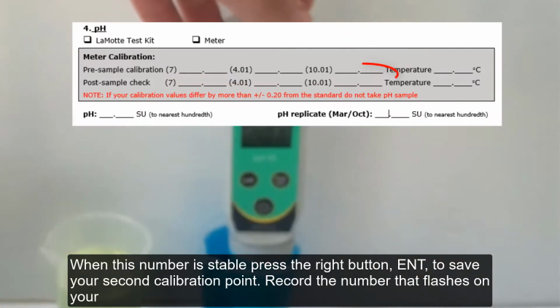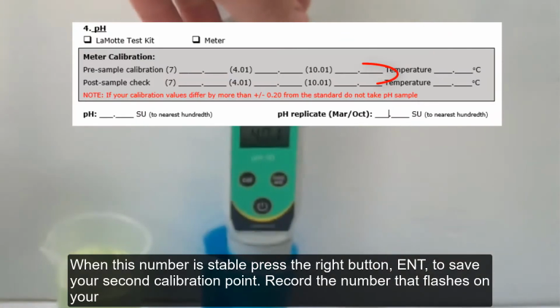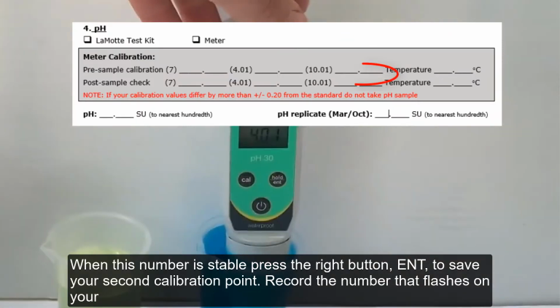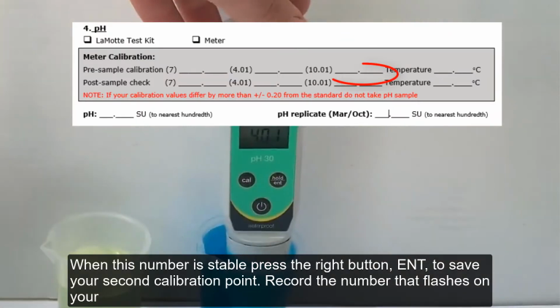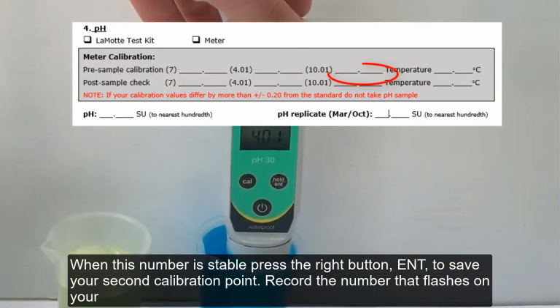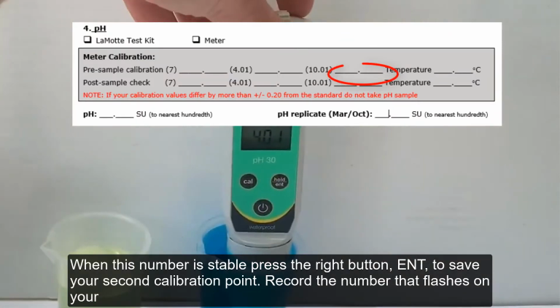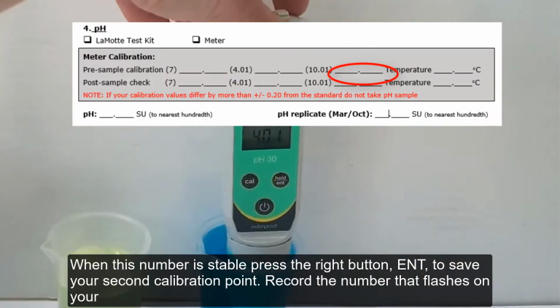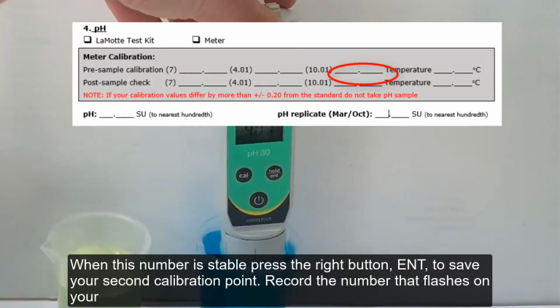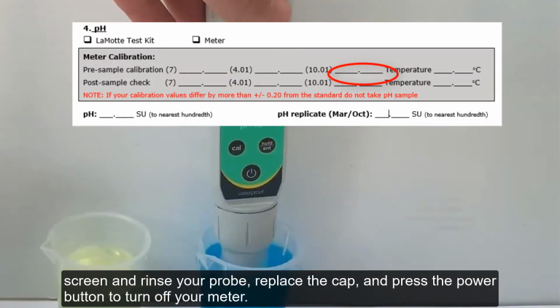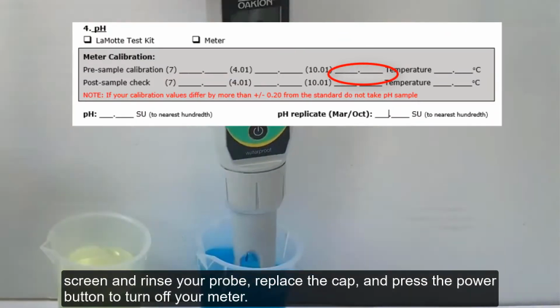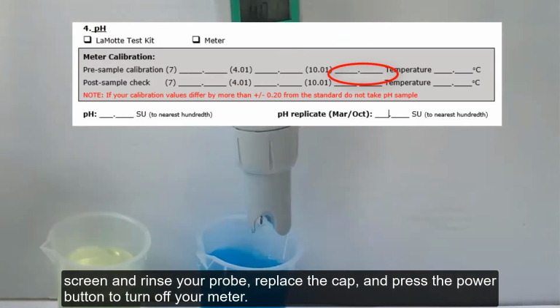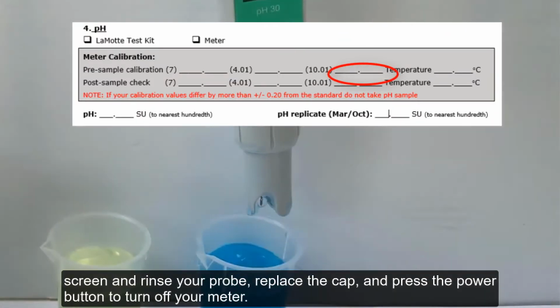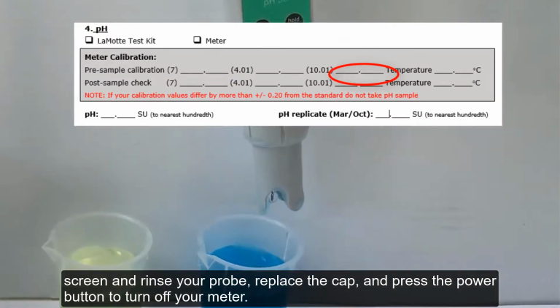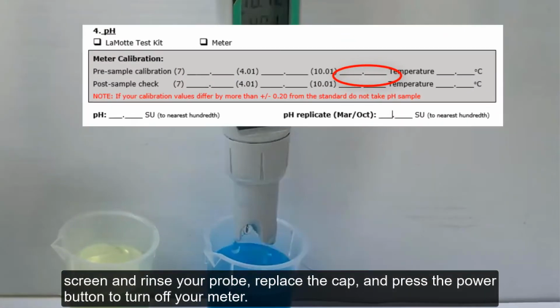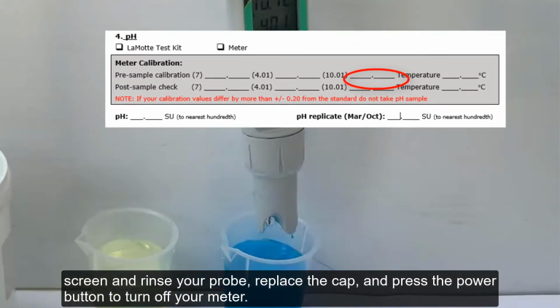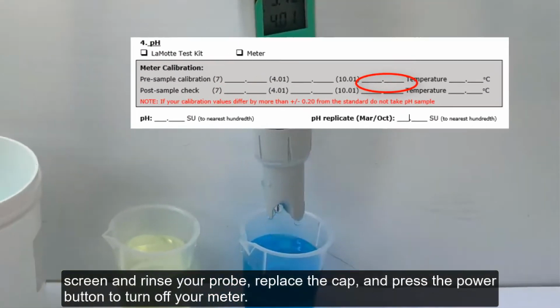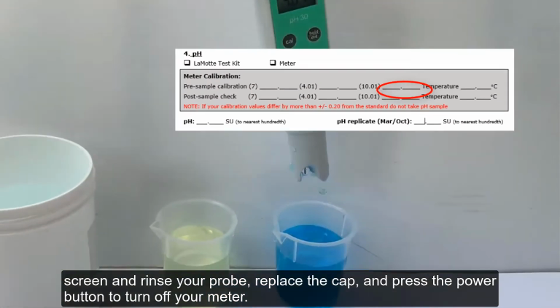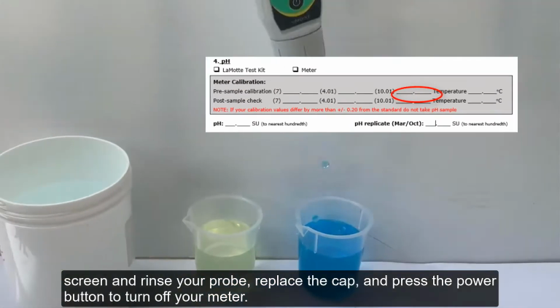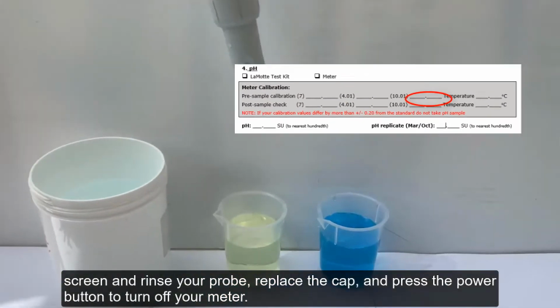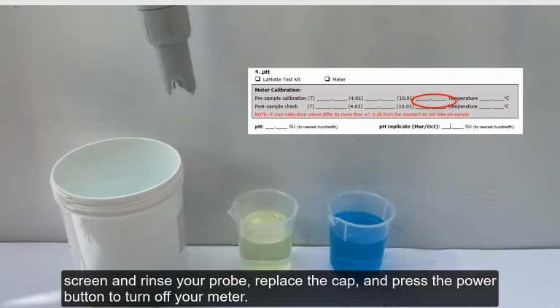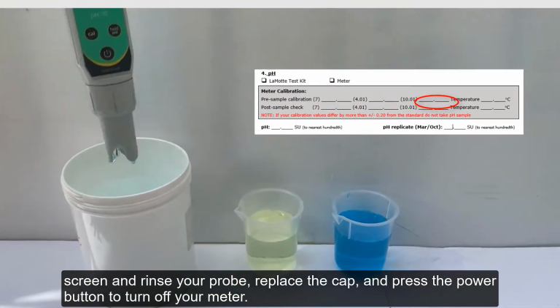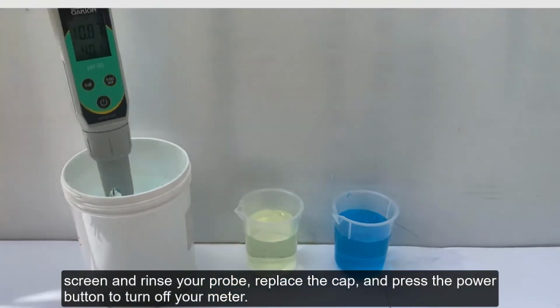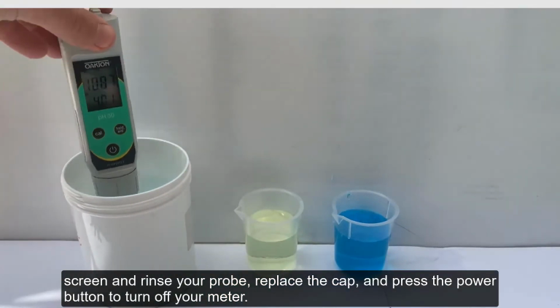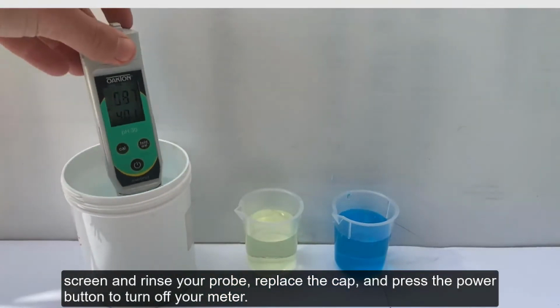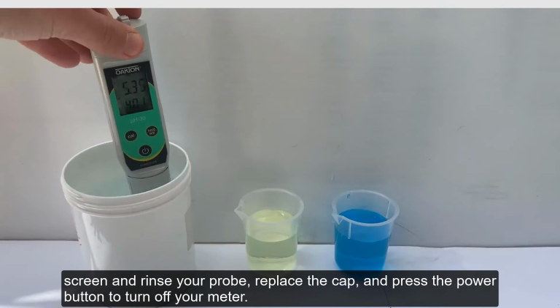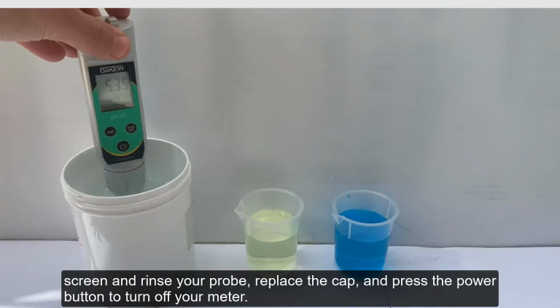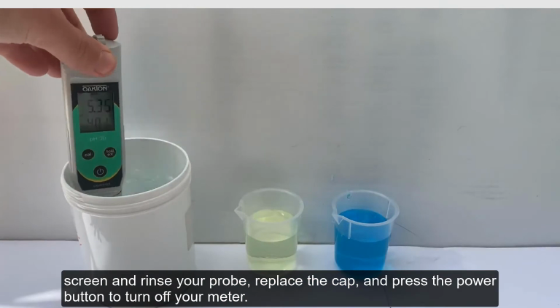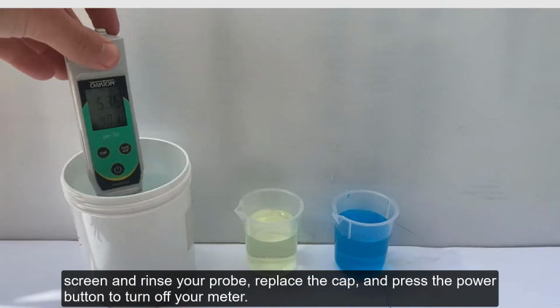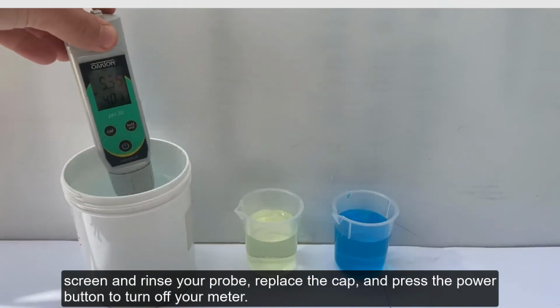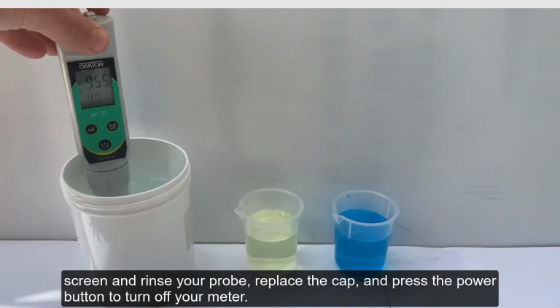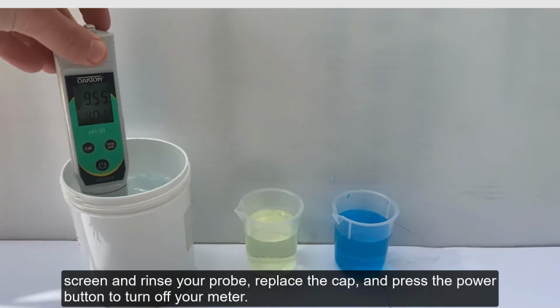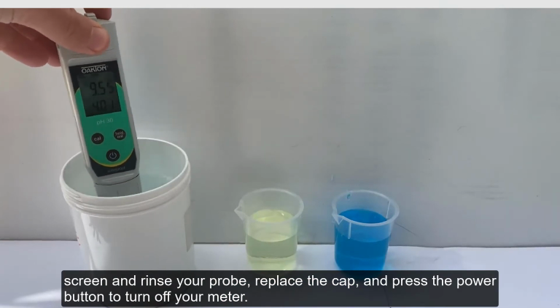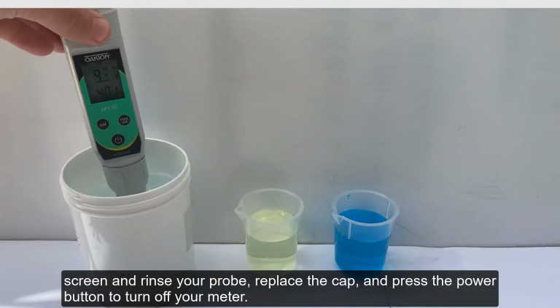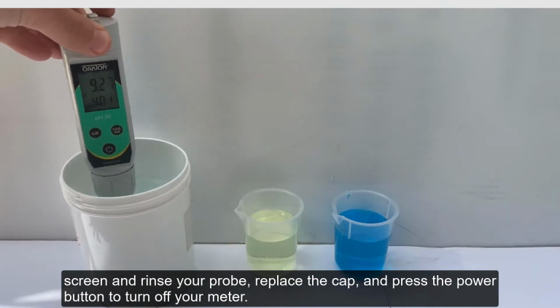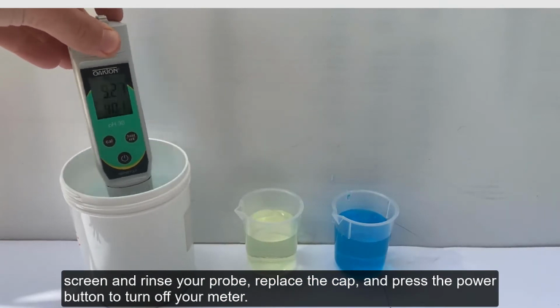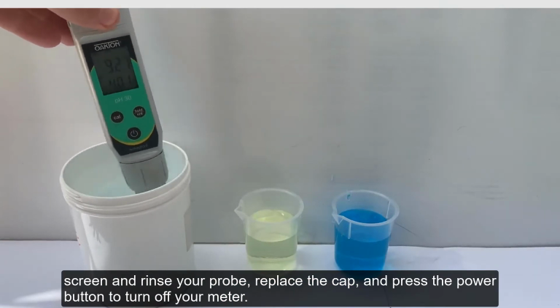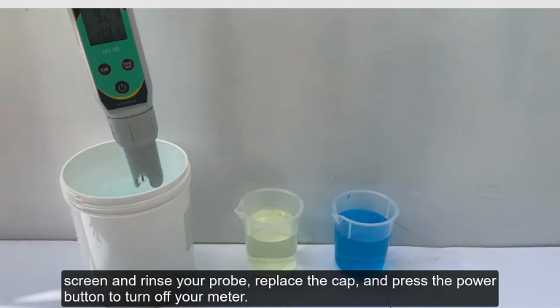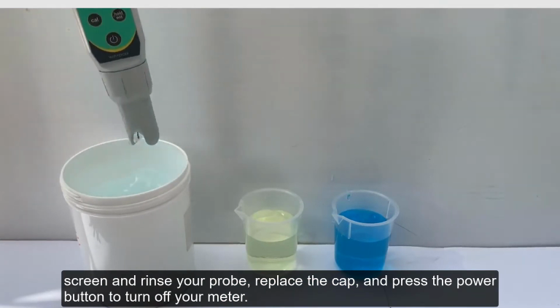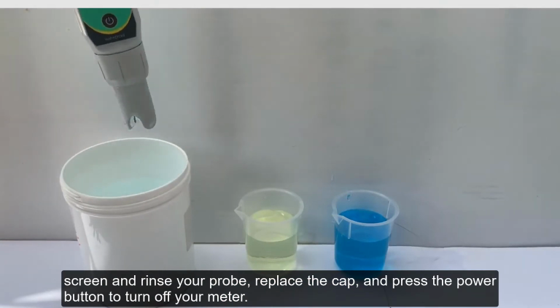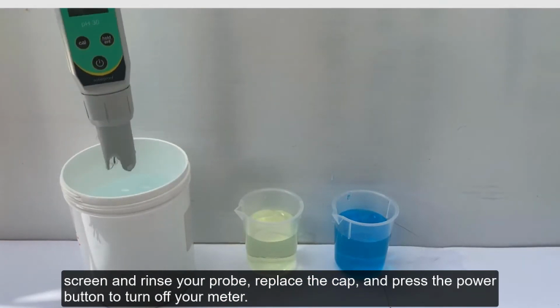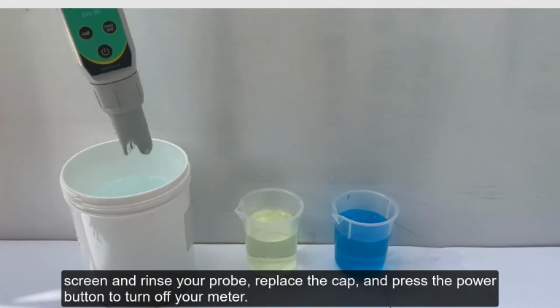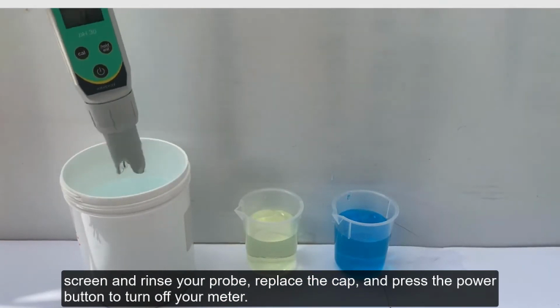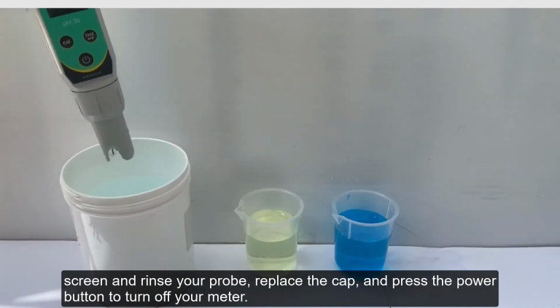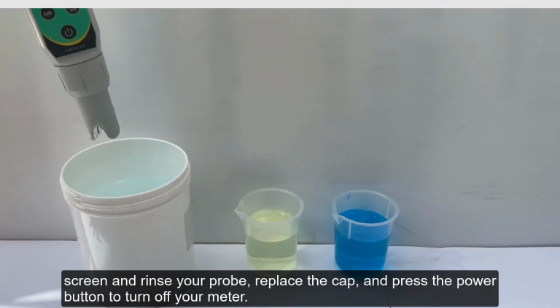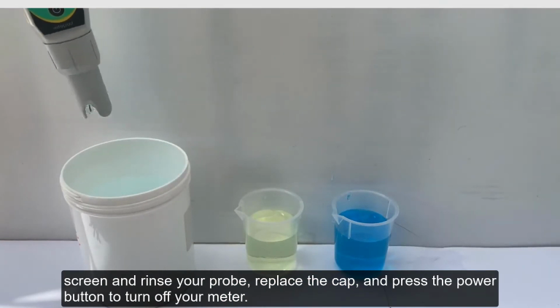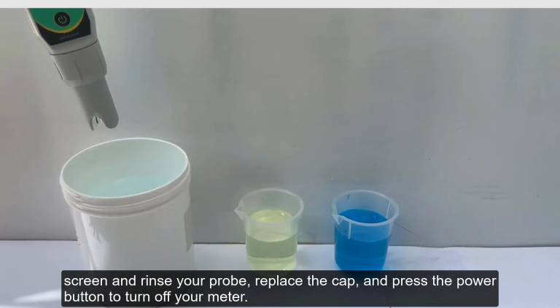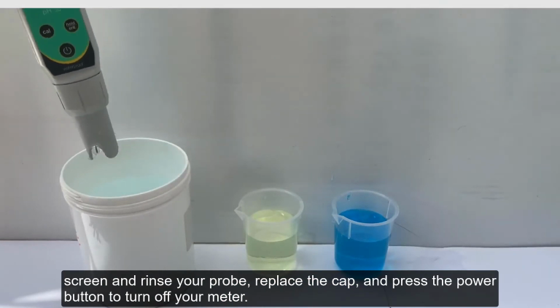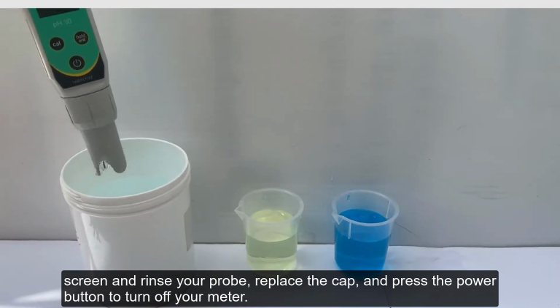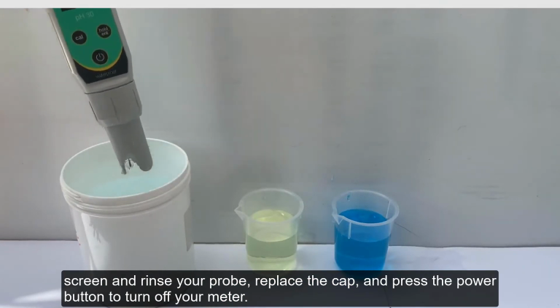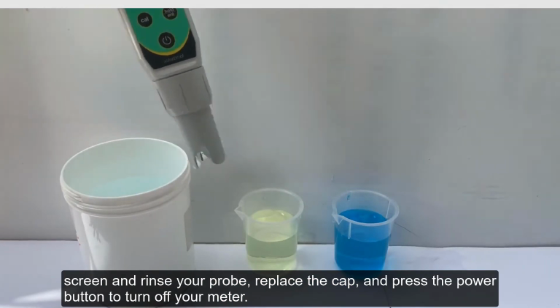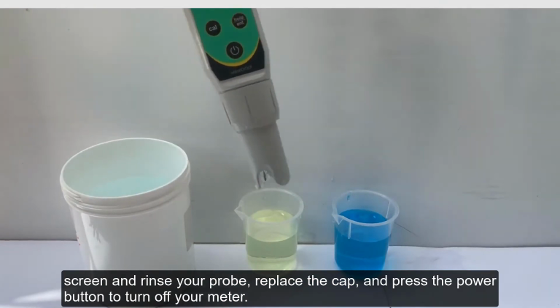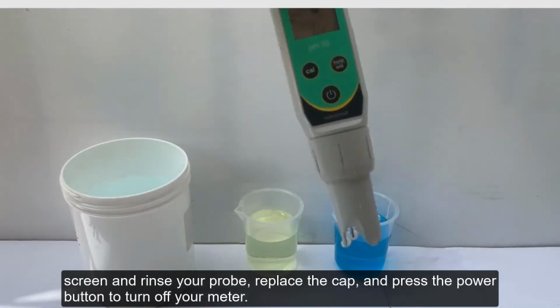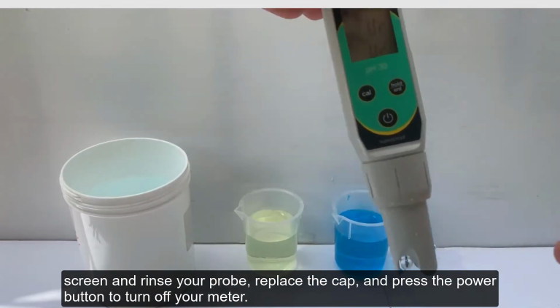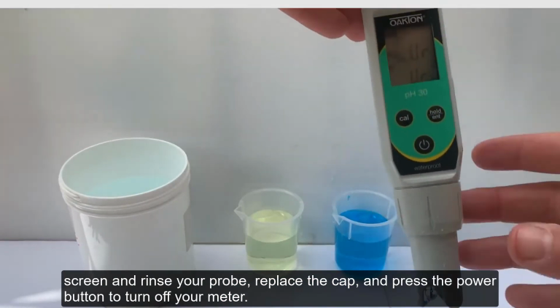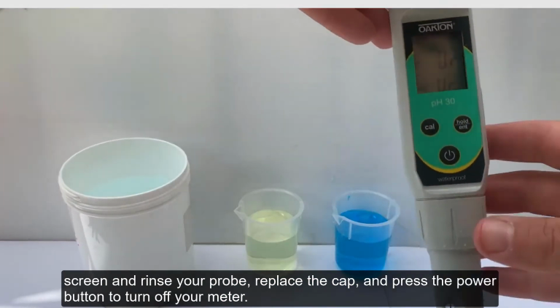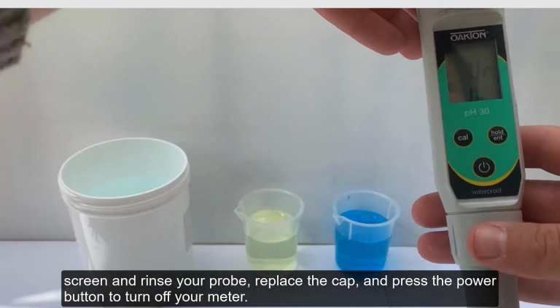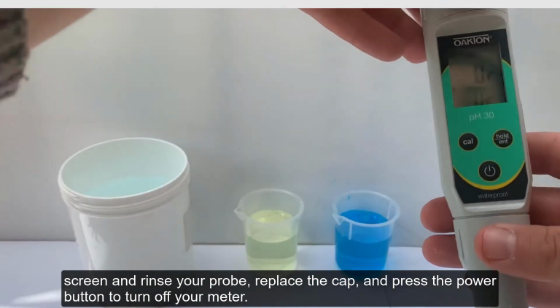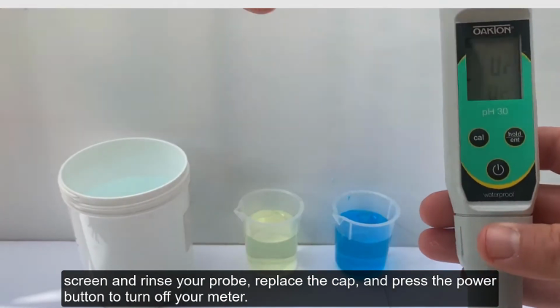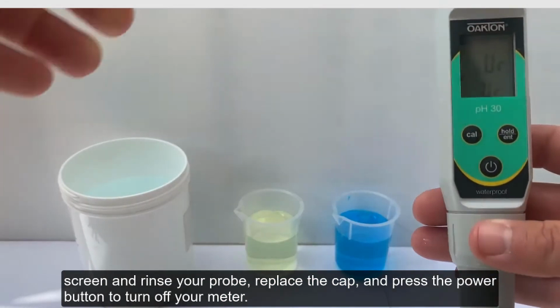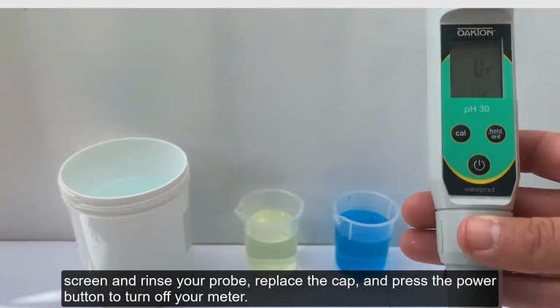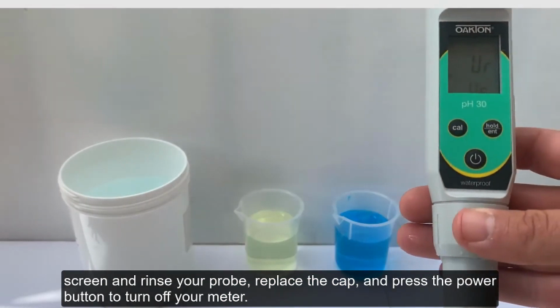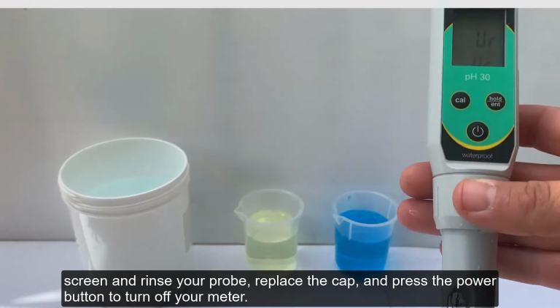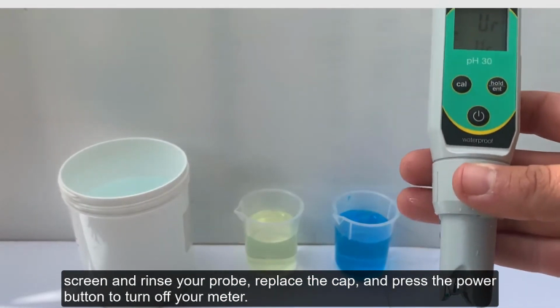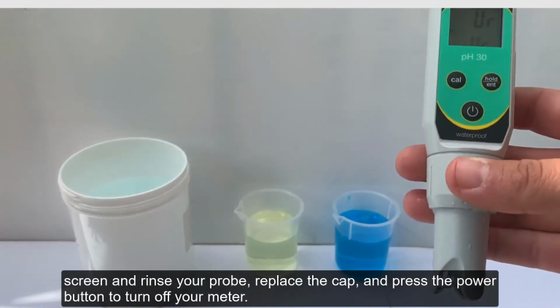Record the number that flashes on your screen, then rinse your probe, replace the cap, and press the power button to turn off your meter.